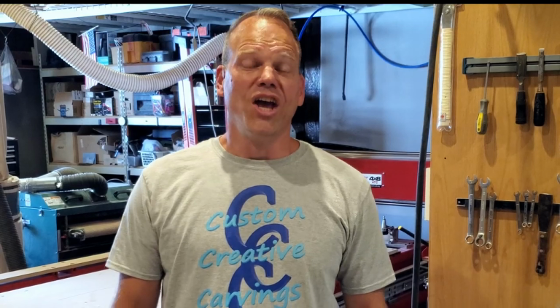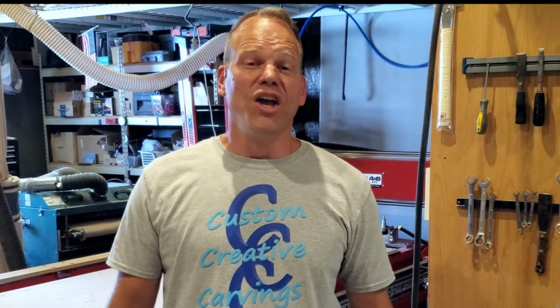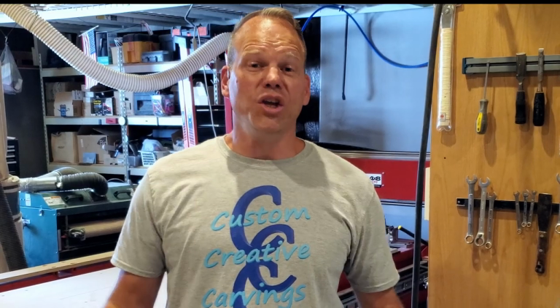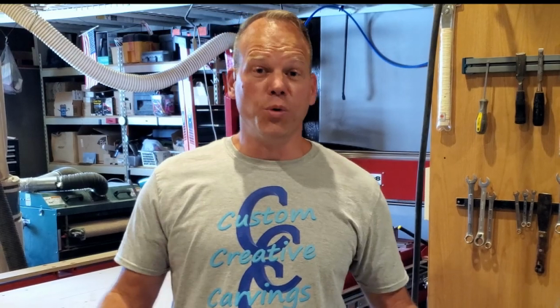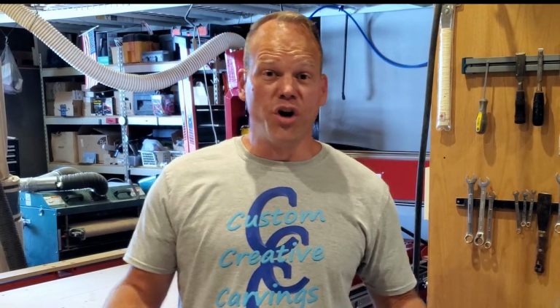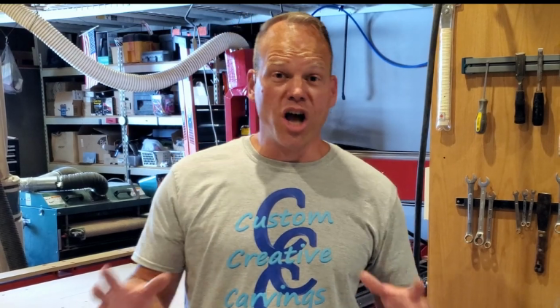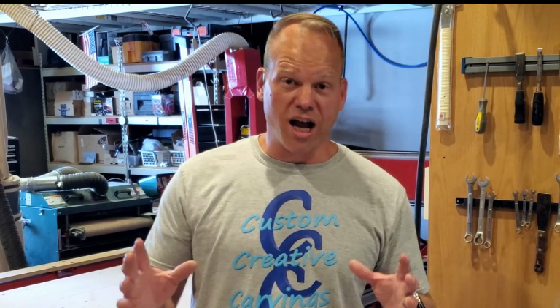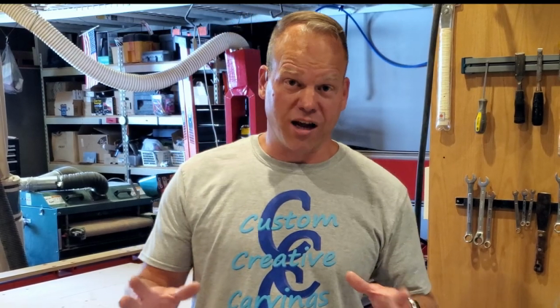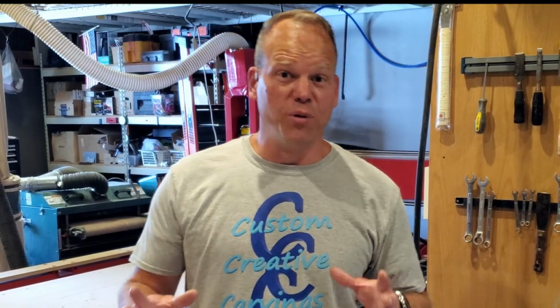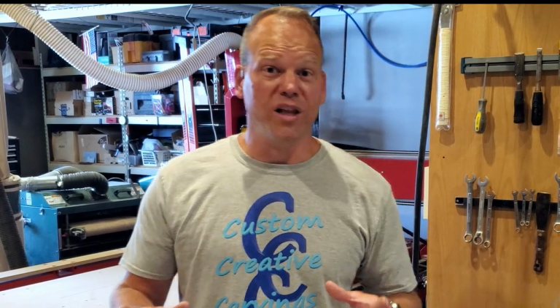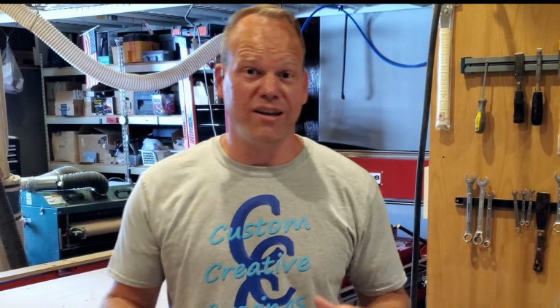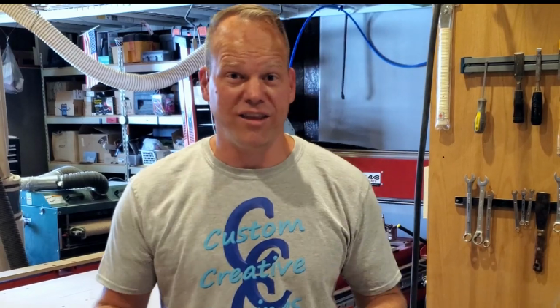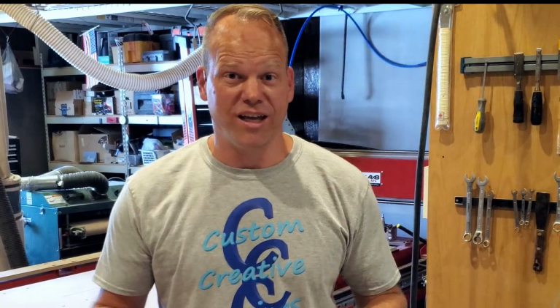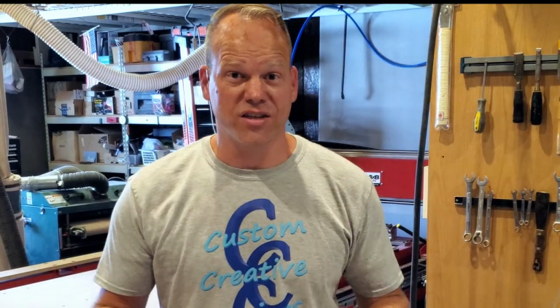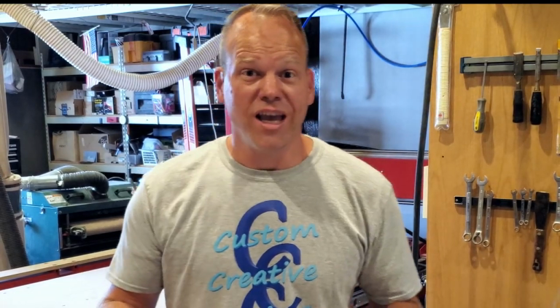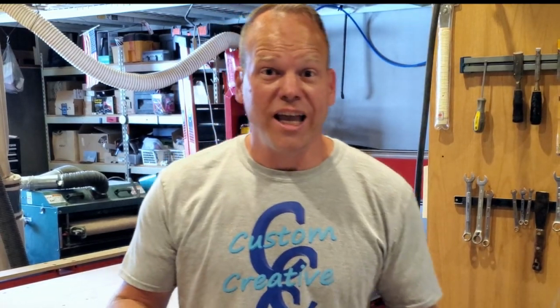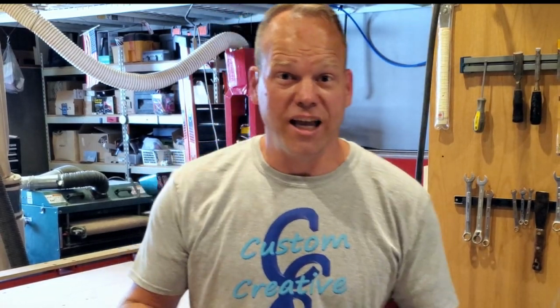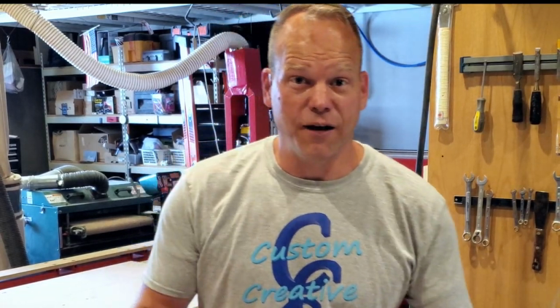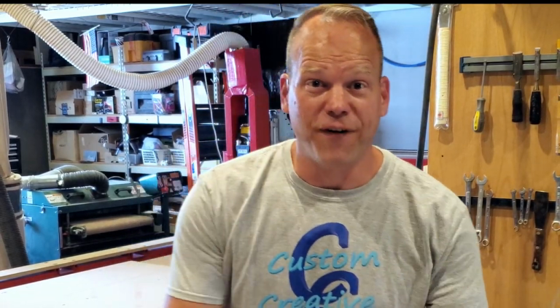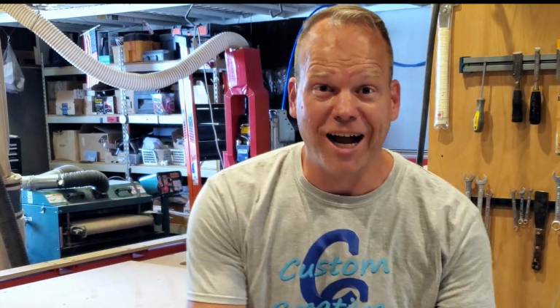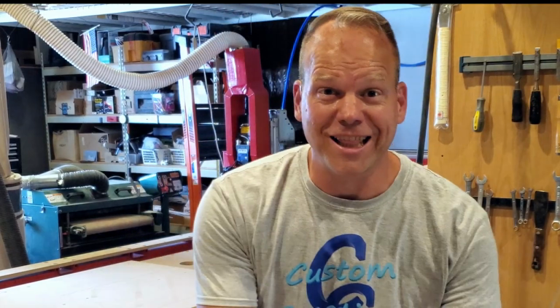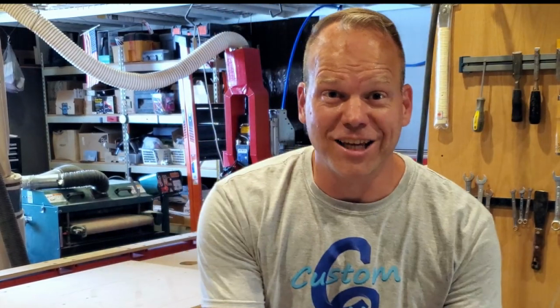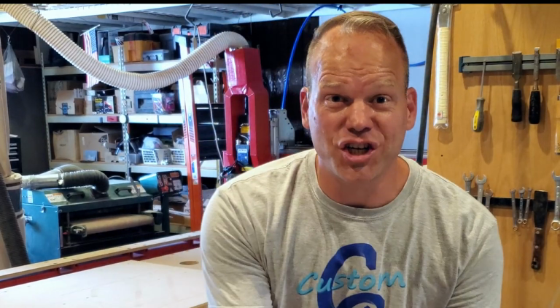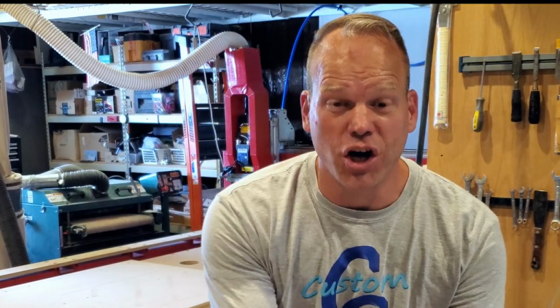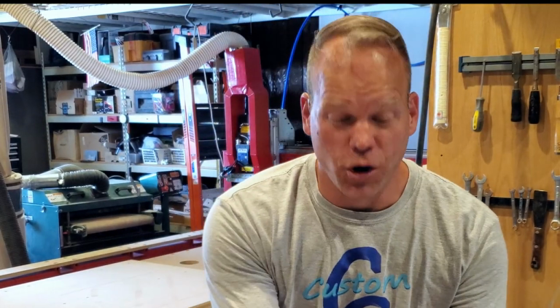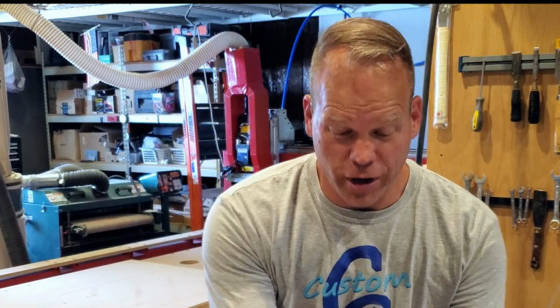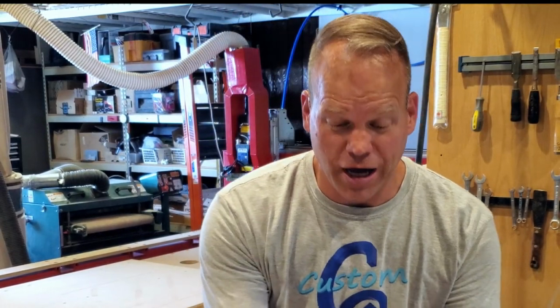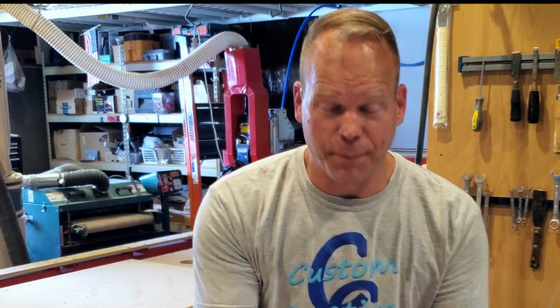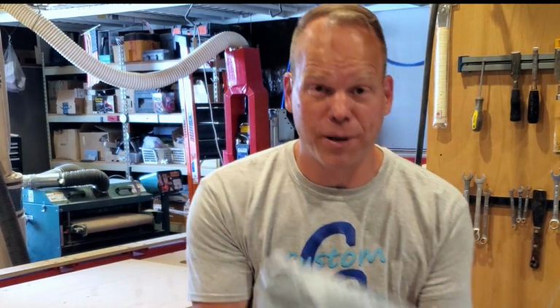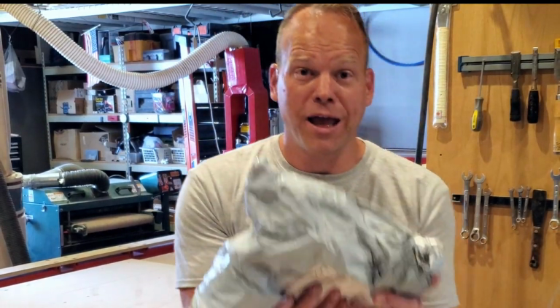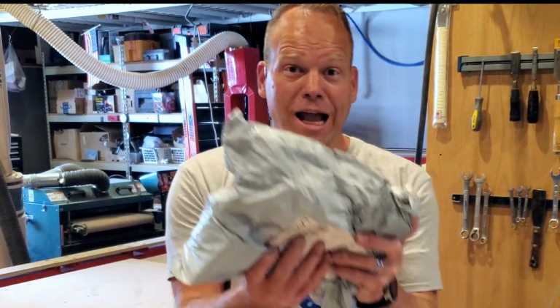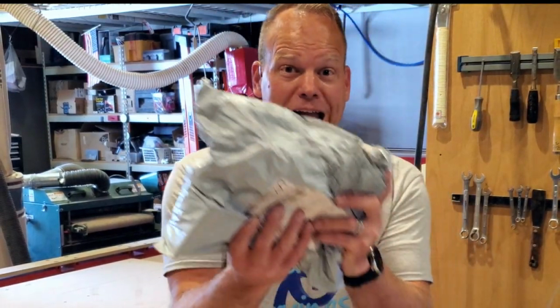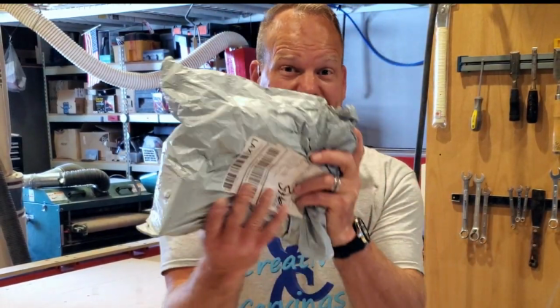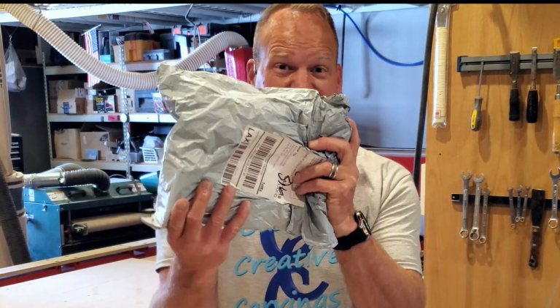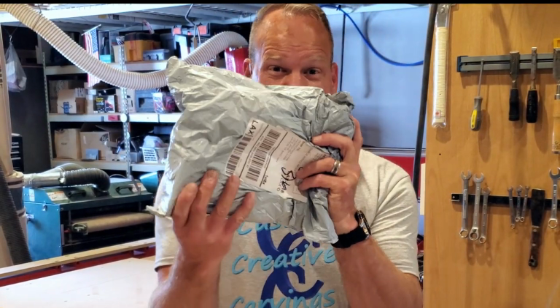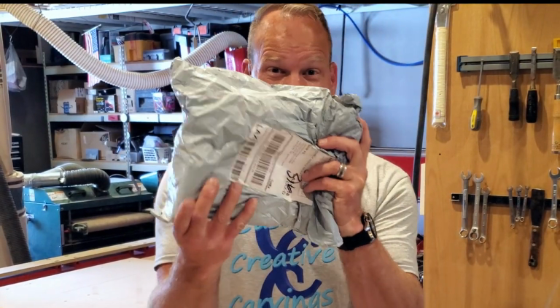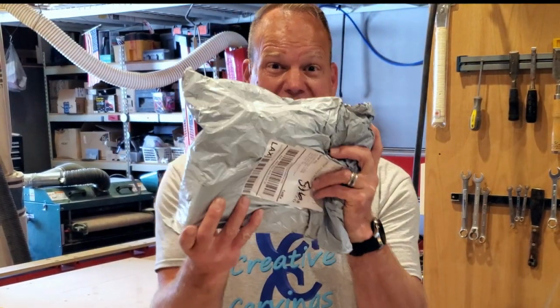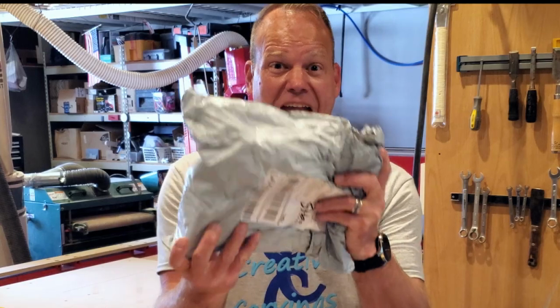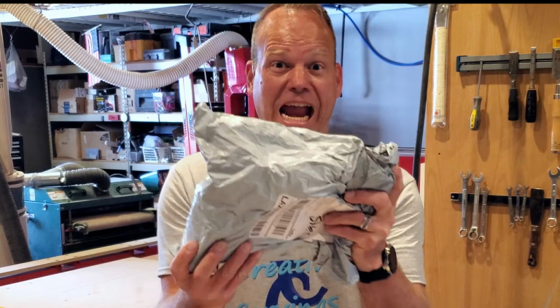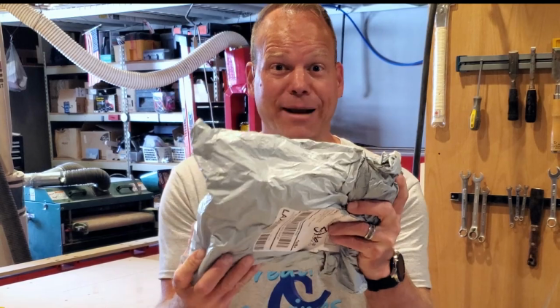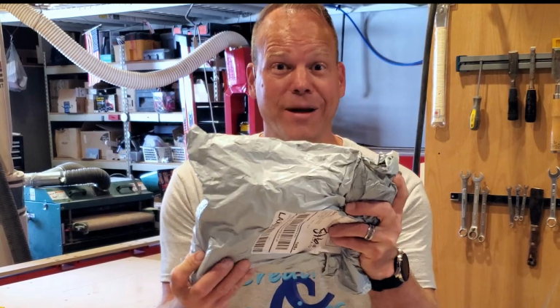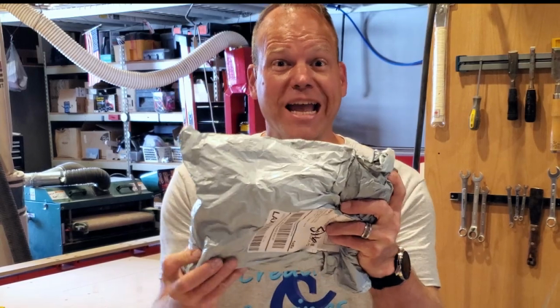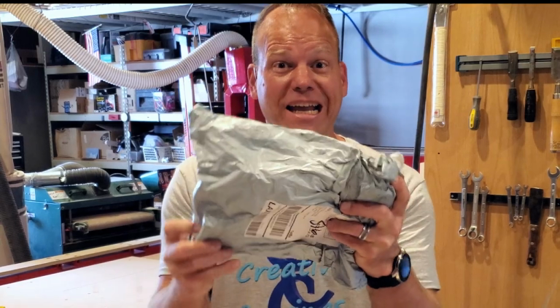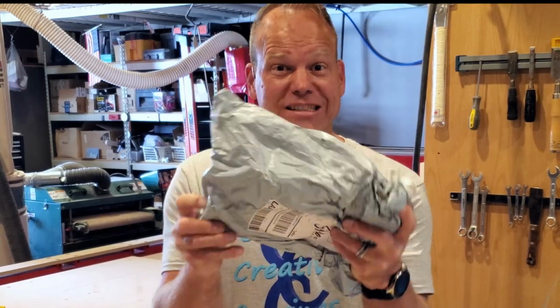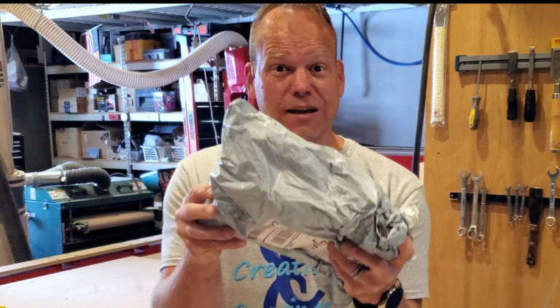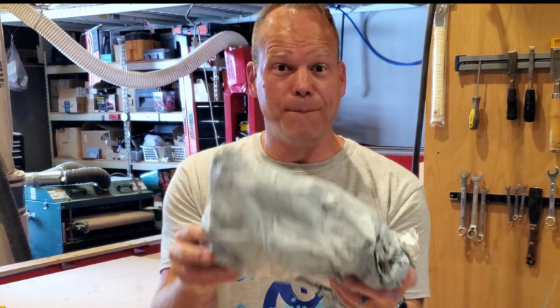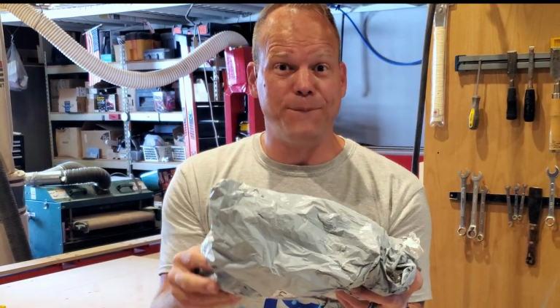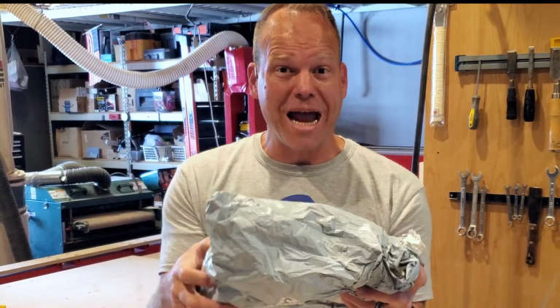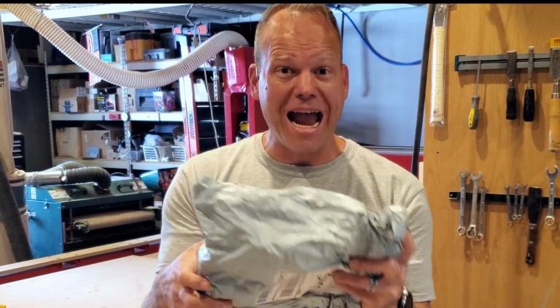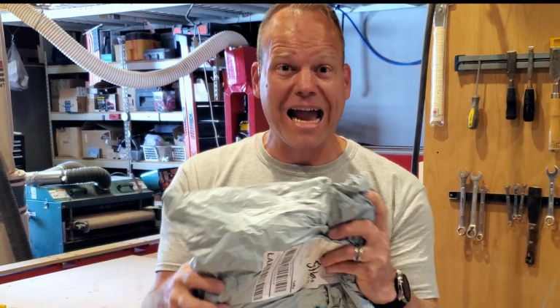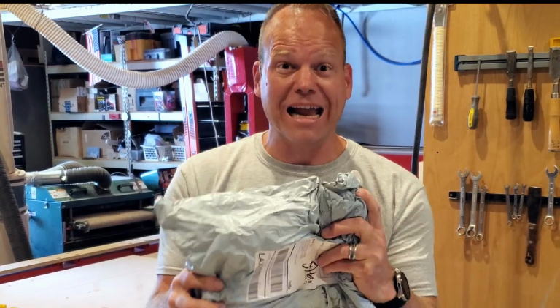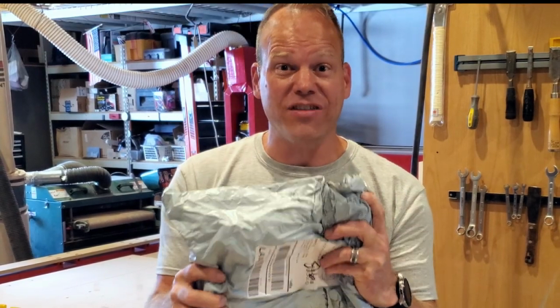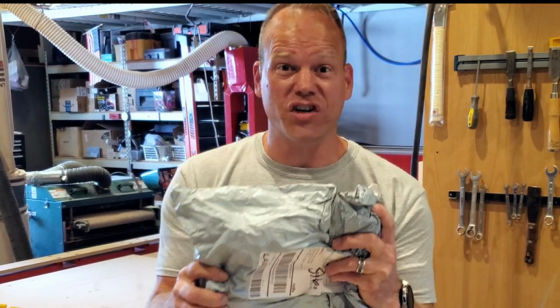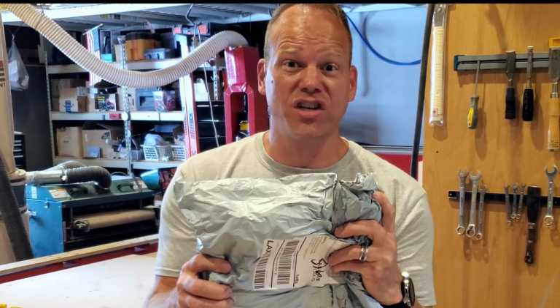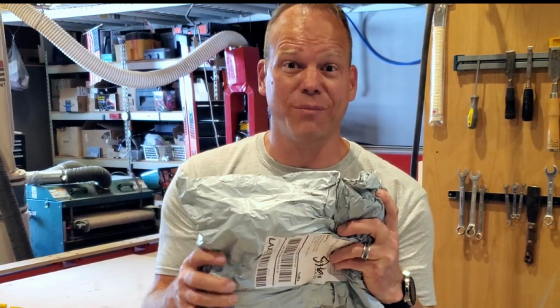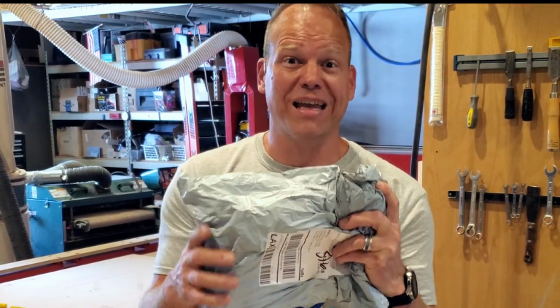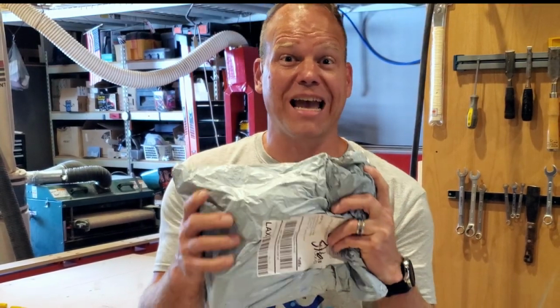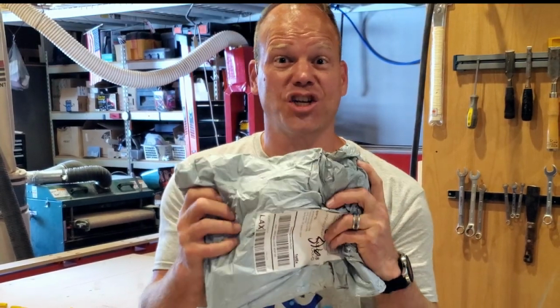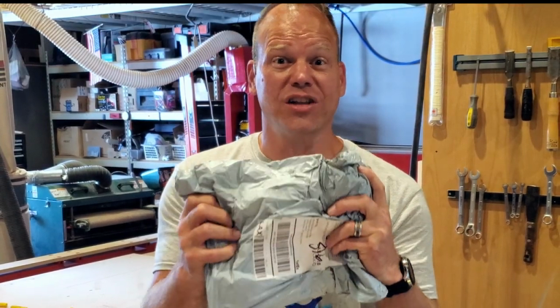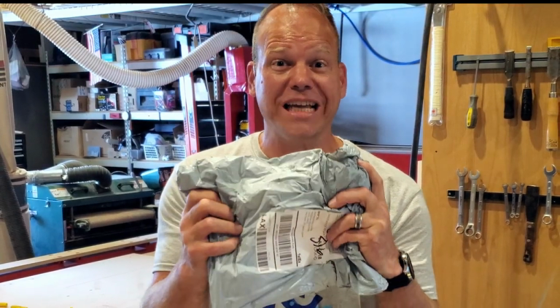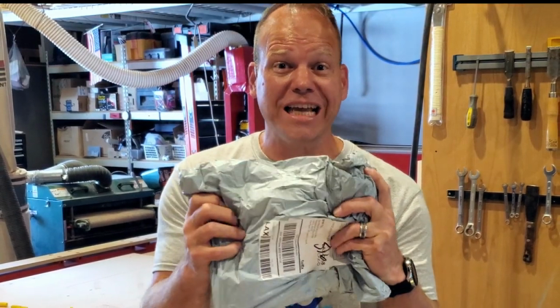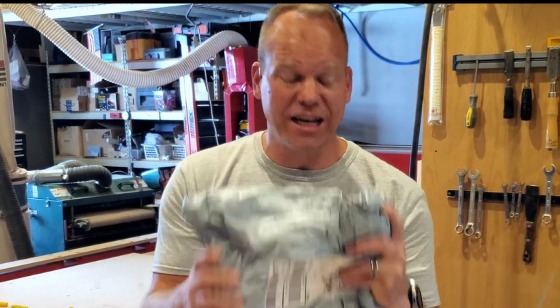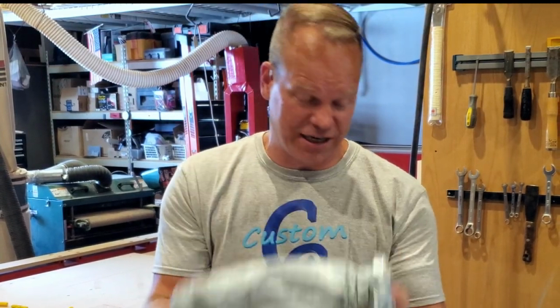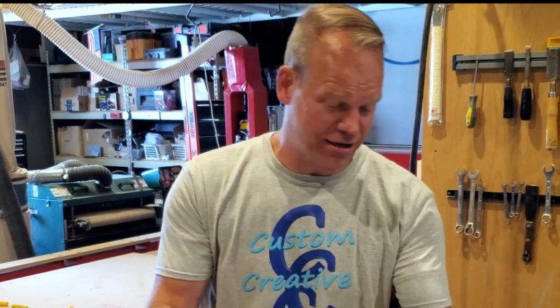You are not going to believe this. It finally showed up. It came. It's a bag and there's something actually in it.